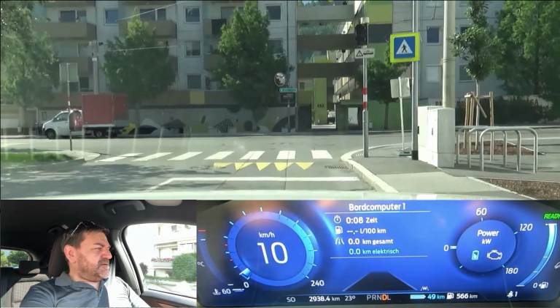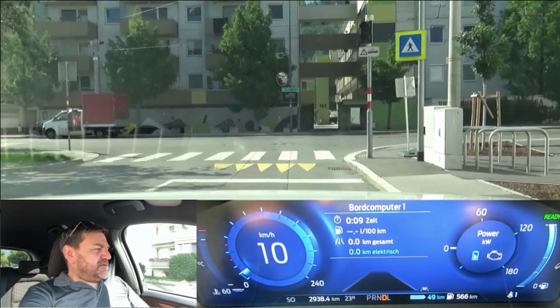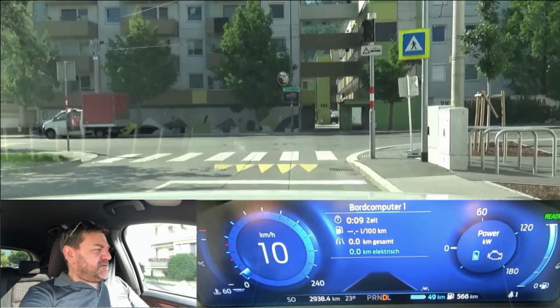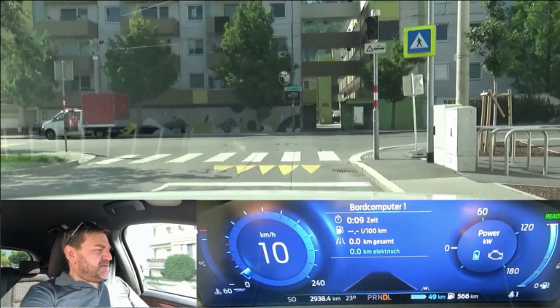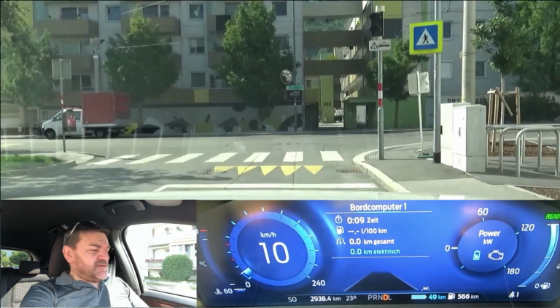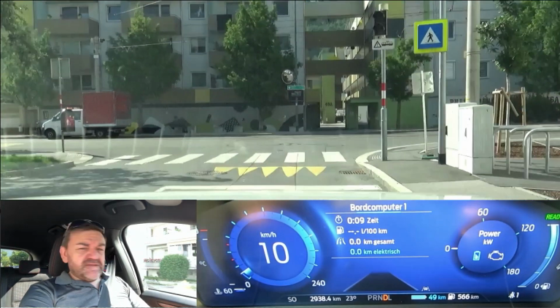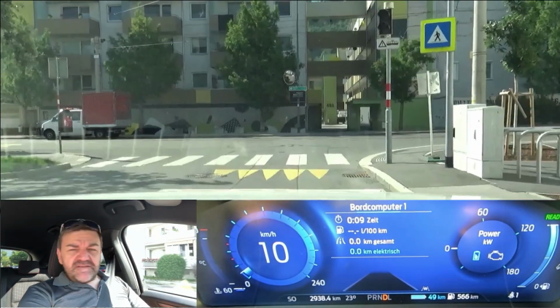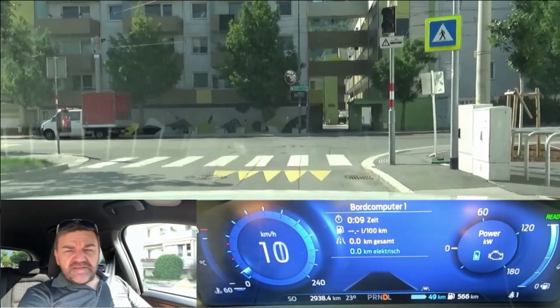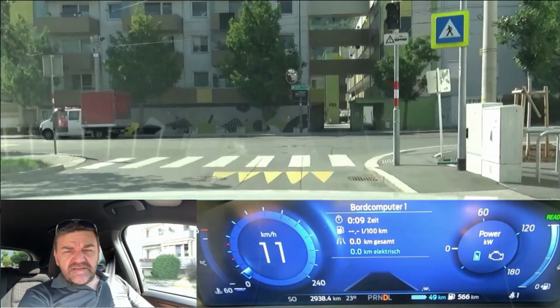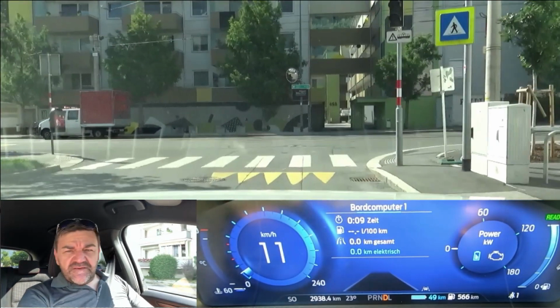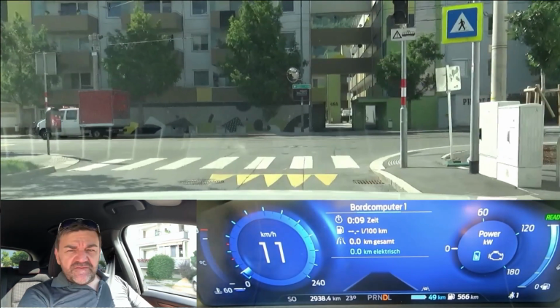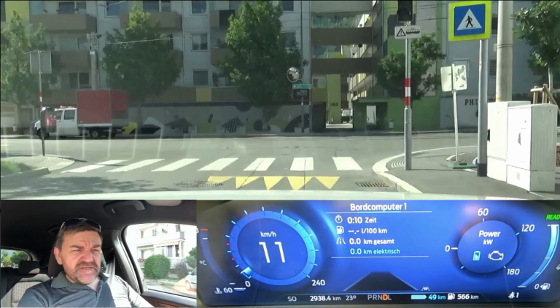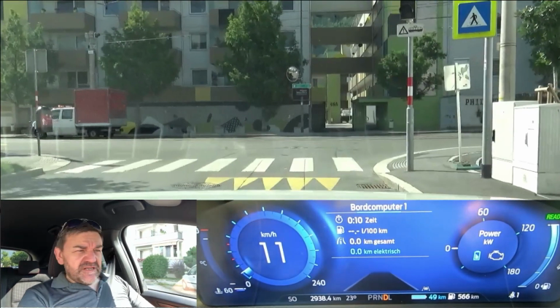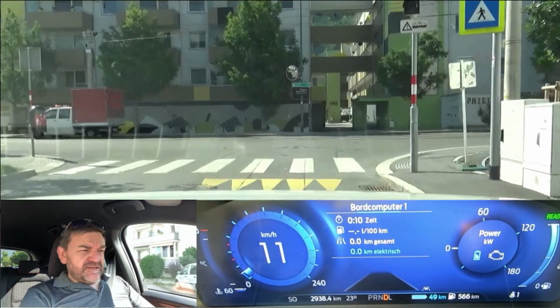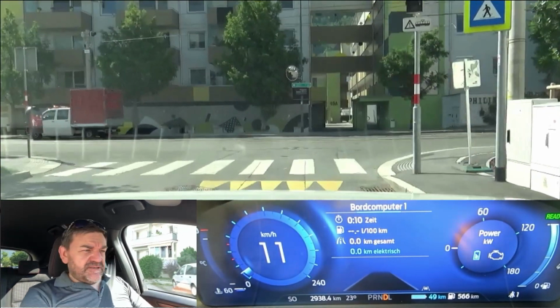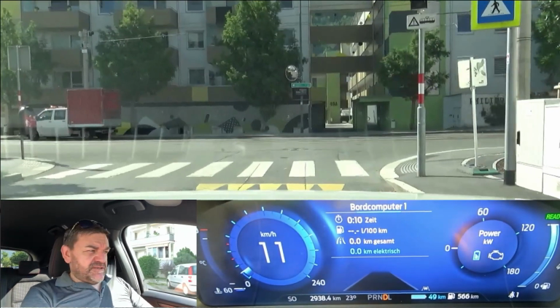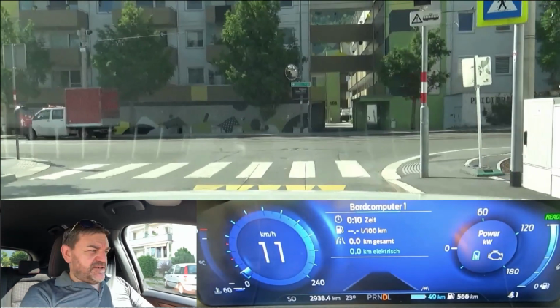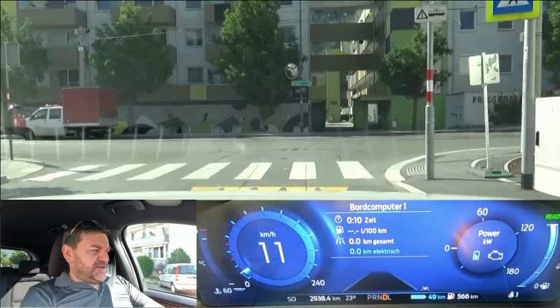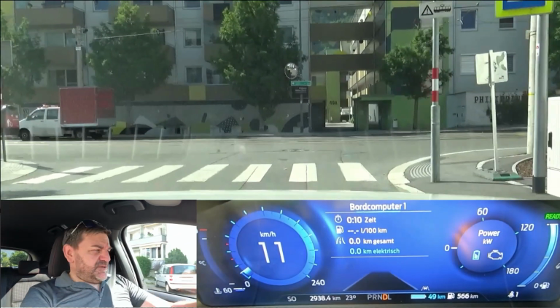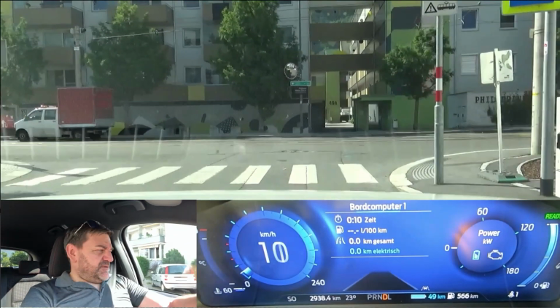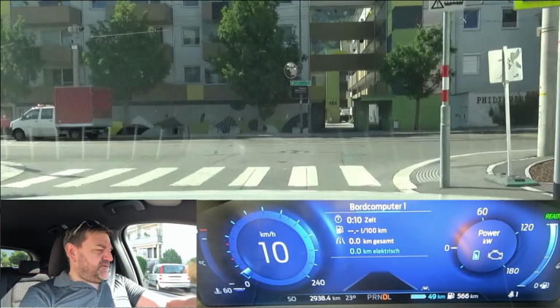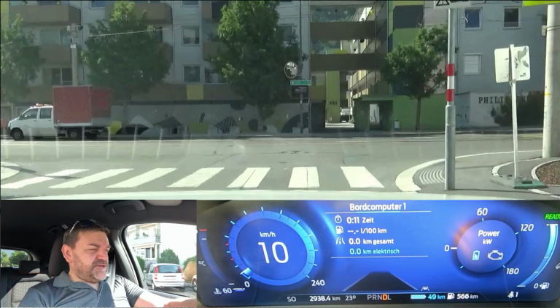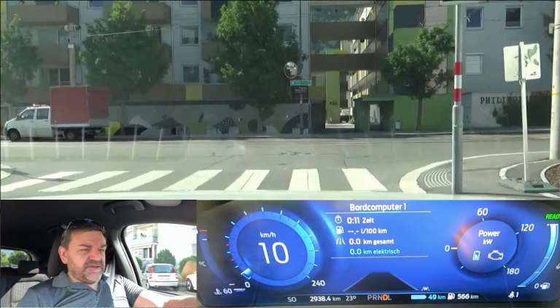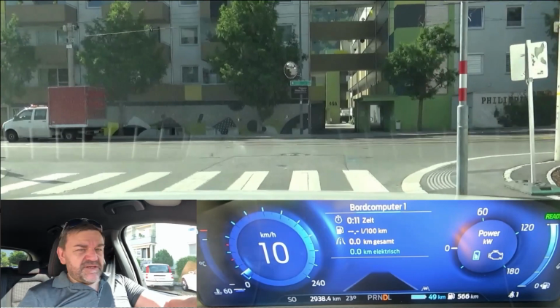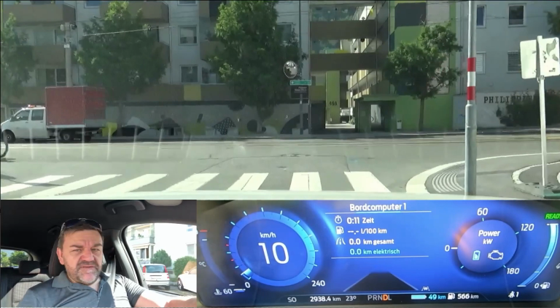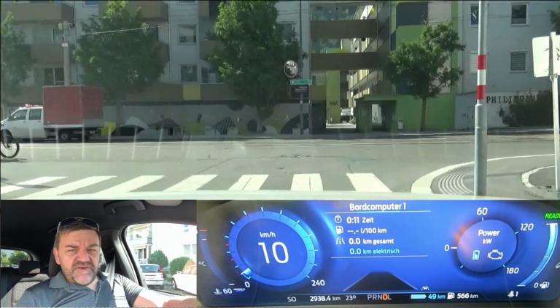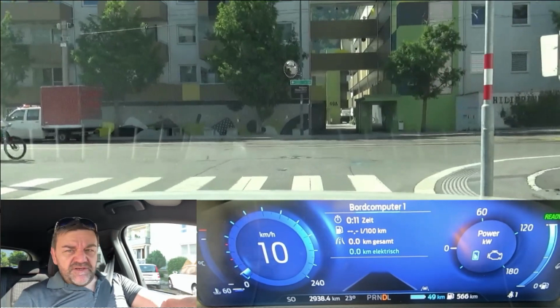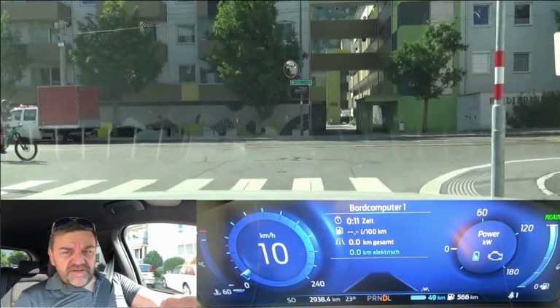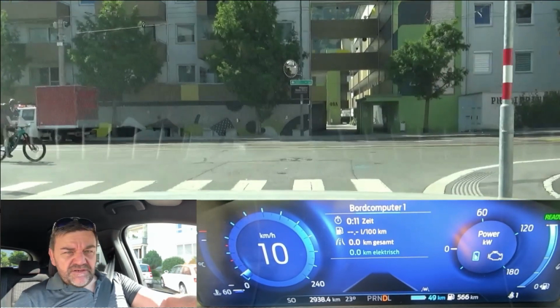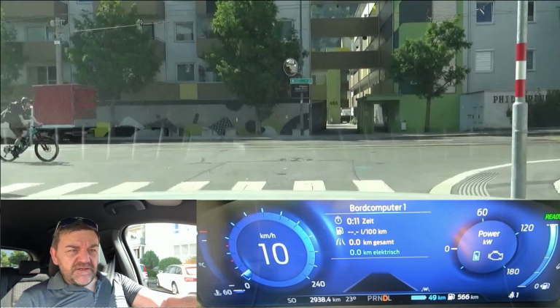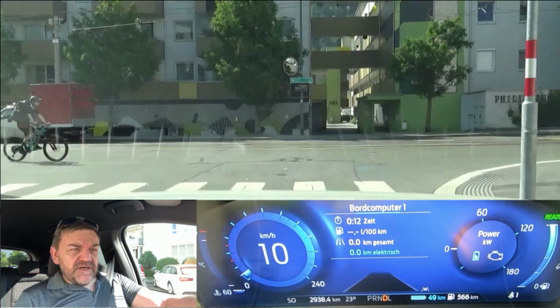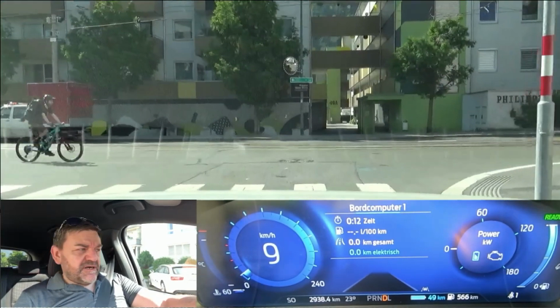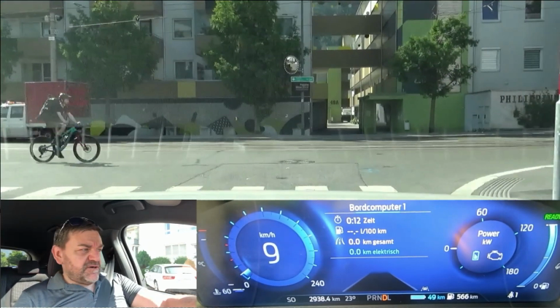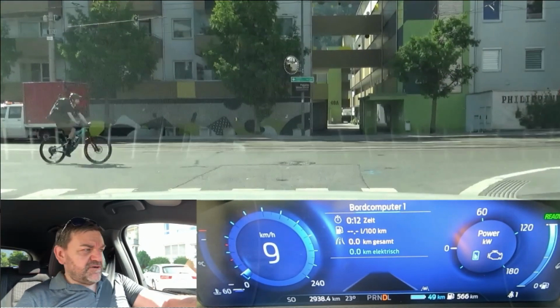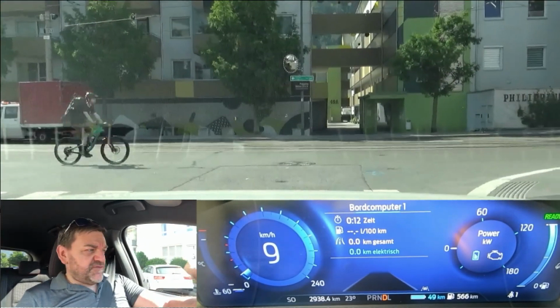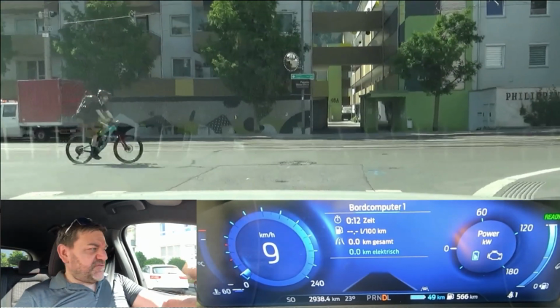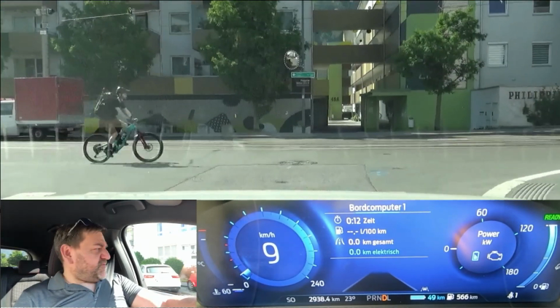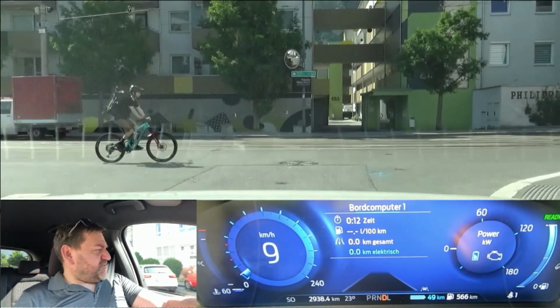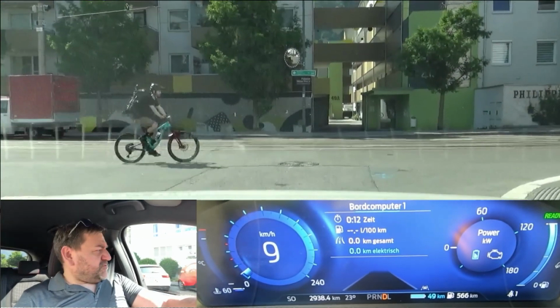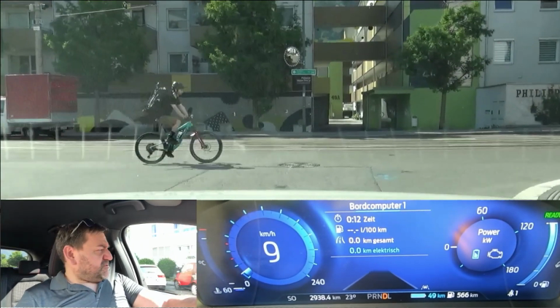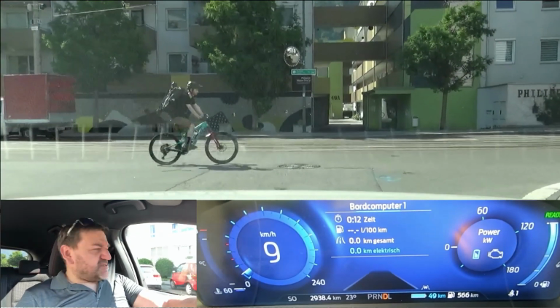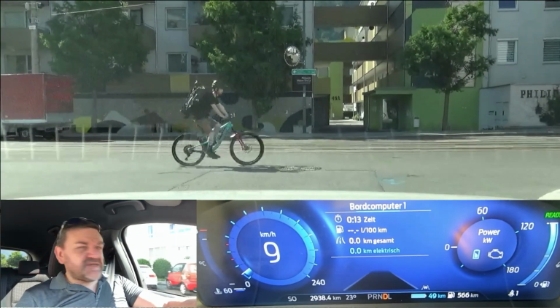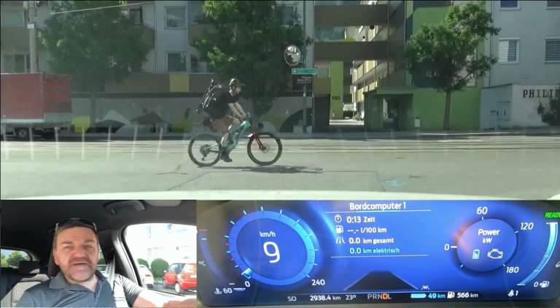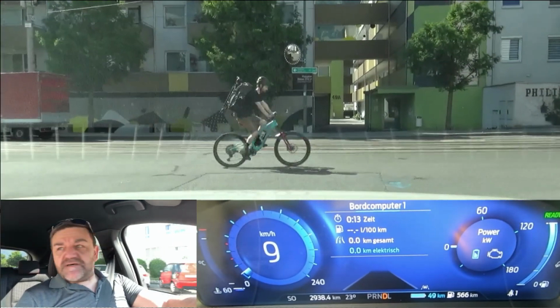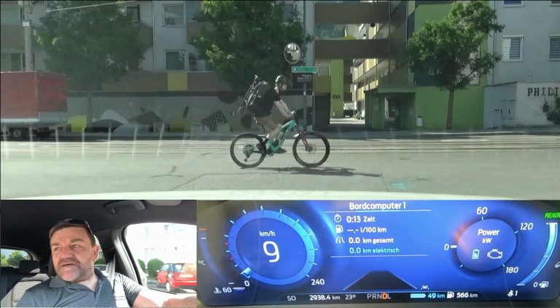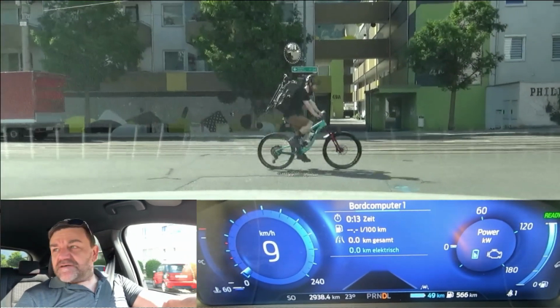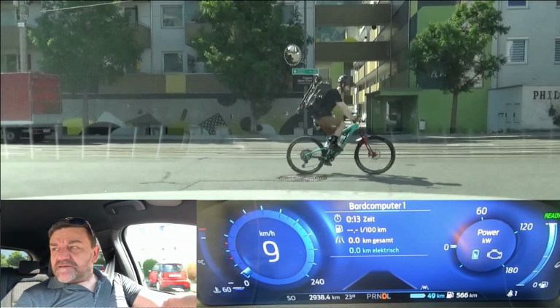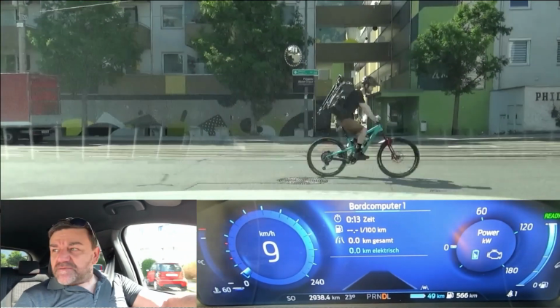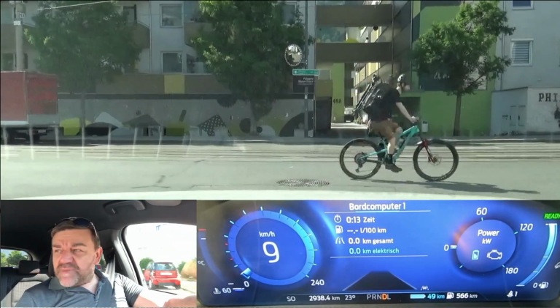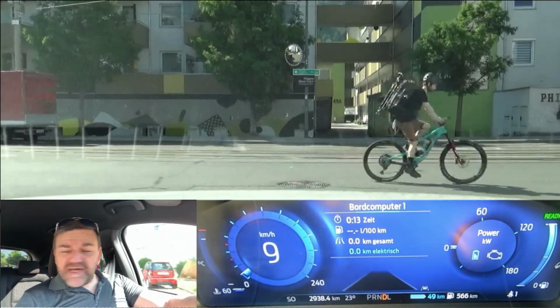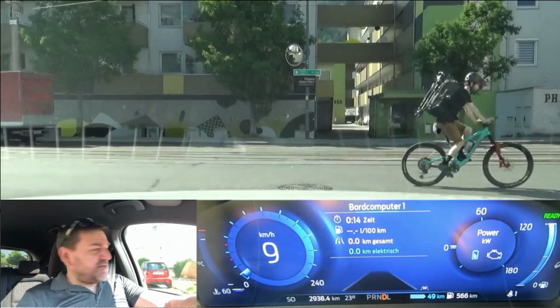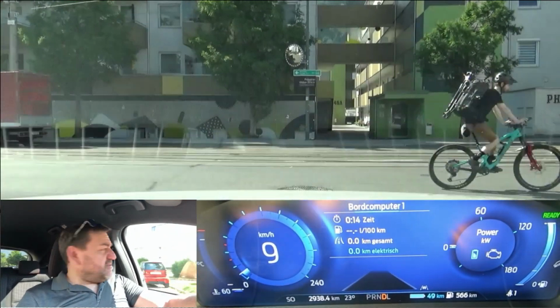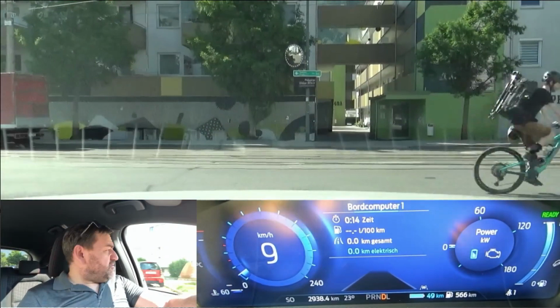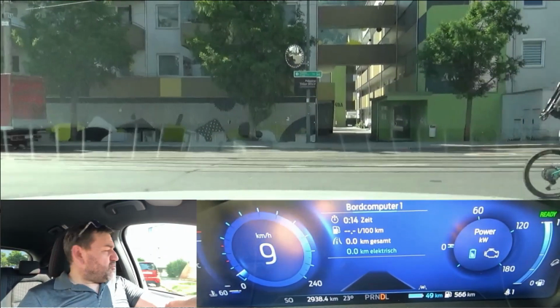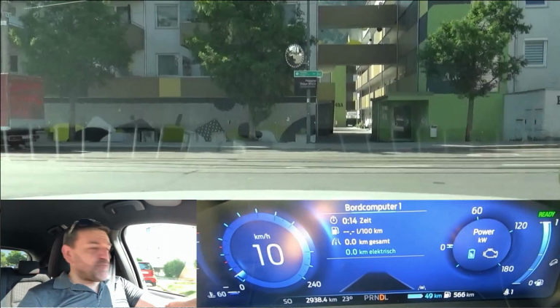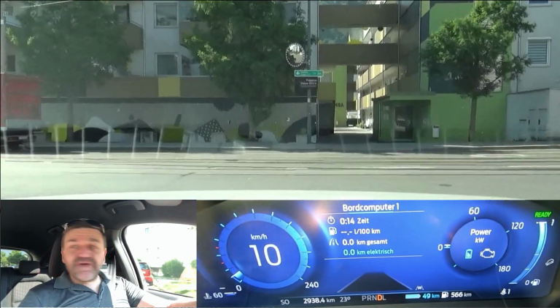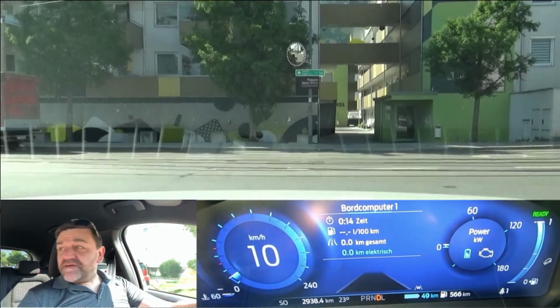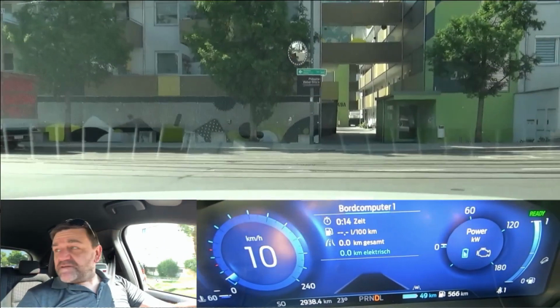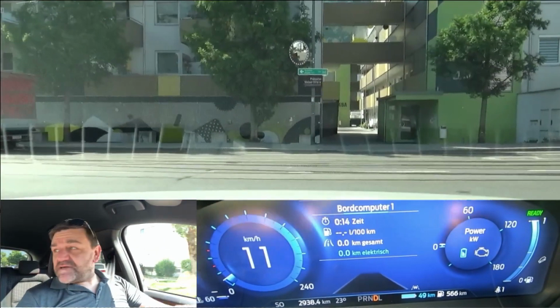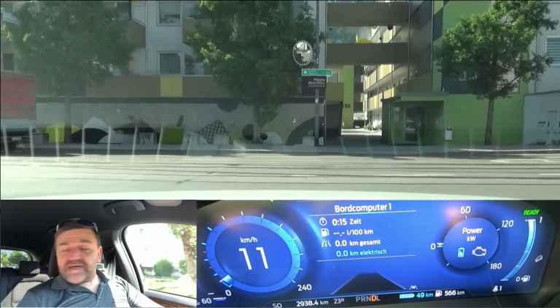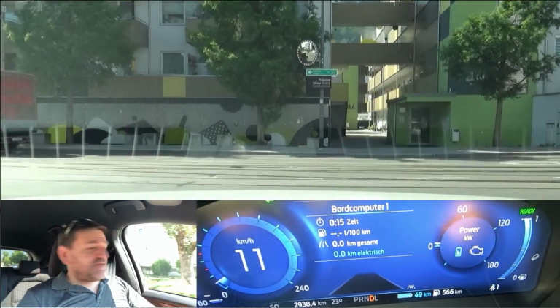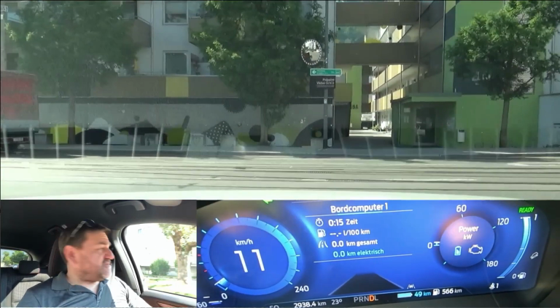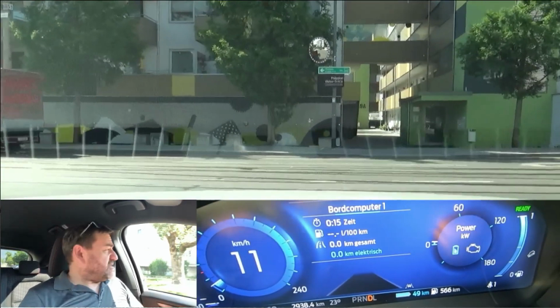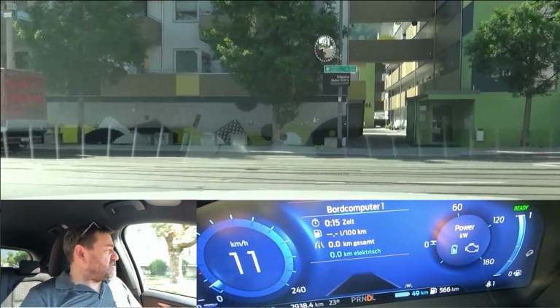Hi everybody. Welcome to EcoDriver. My name is Helmut and I show you how efficient modern cars can be driven.